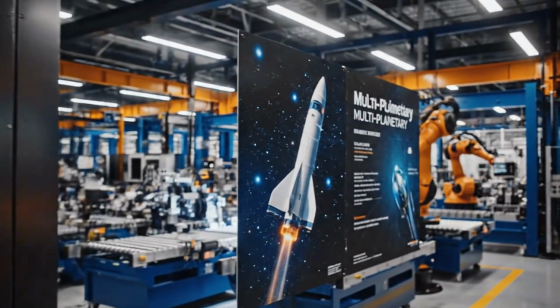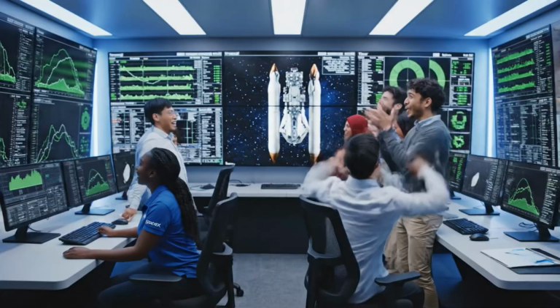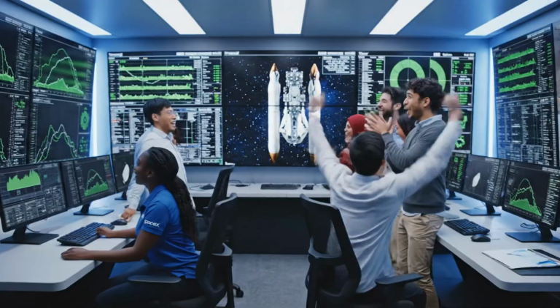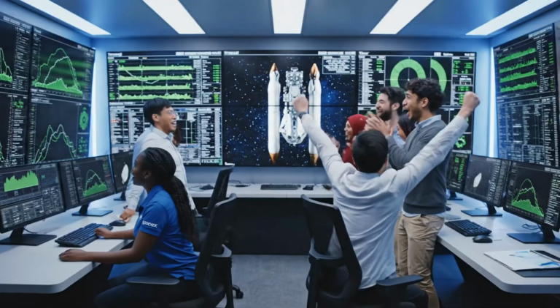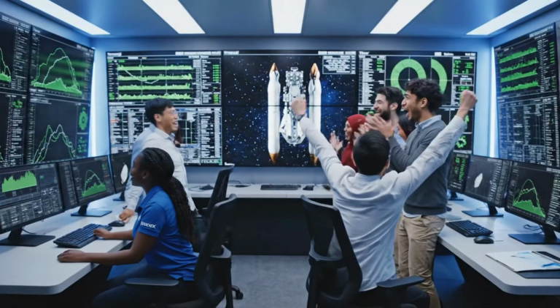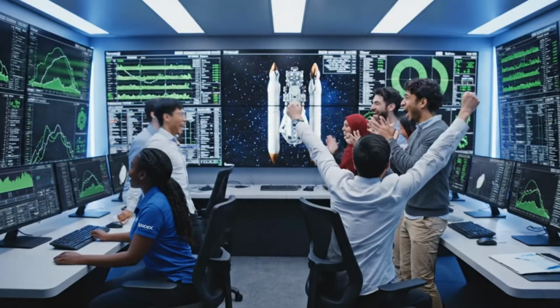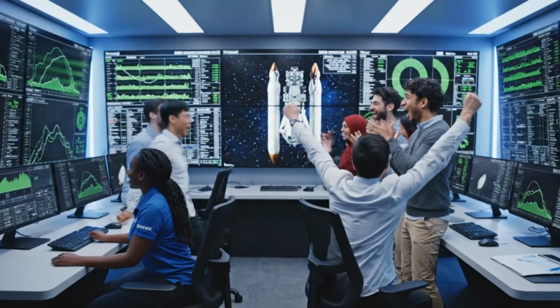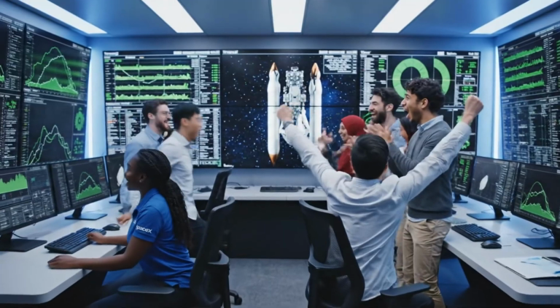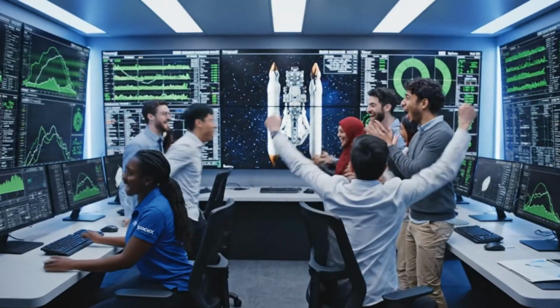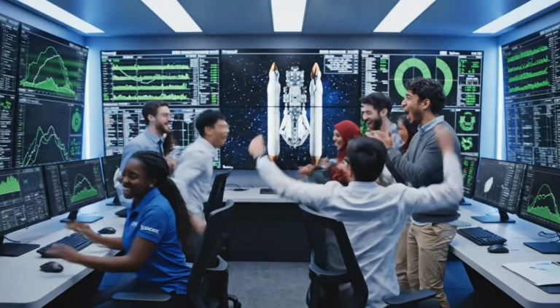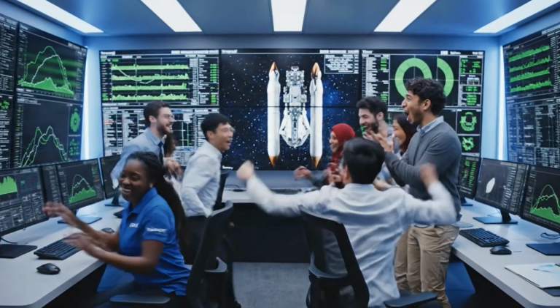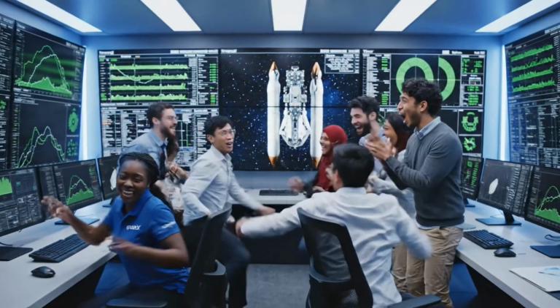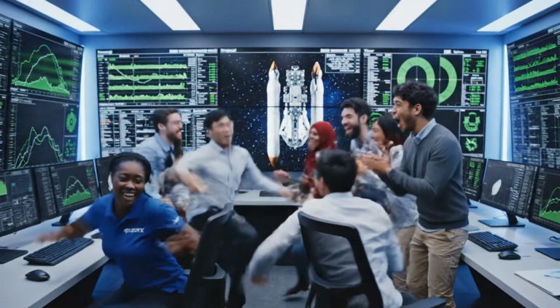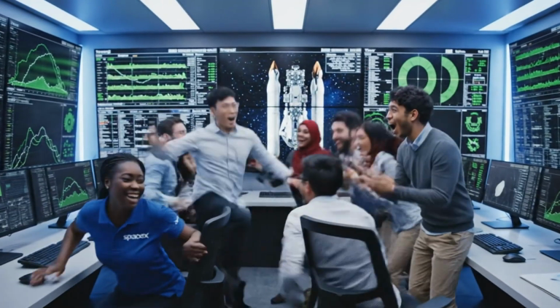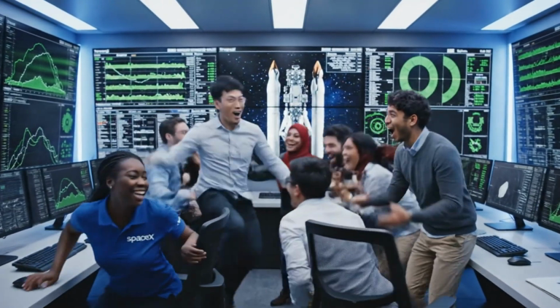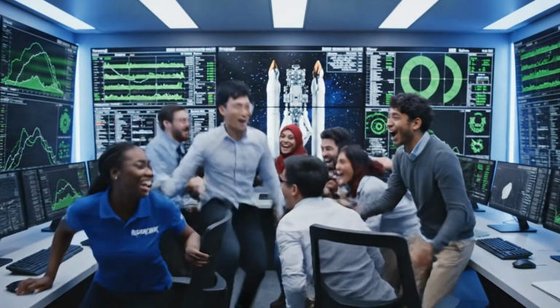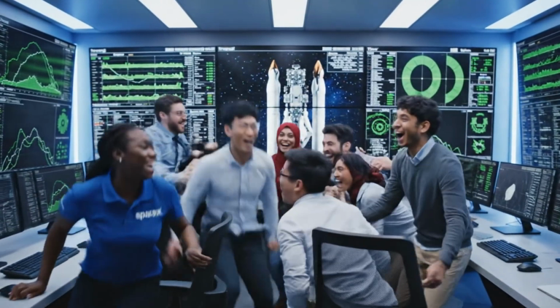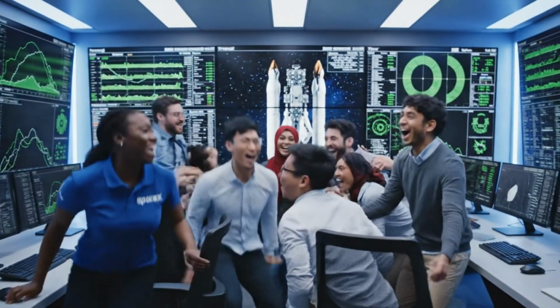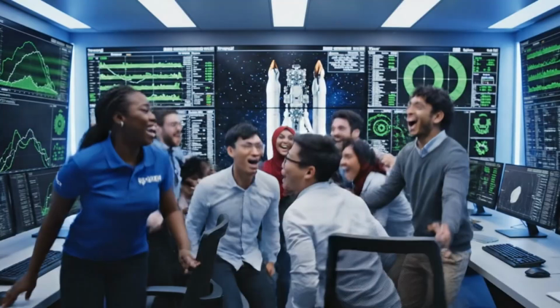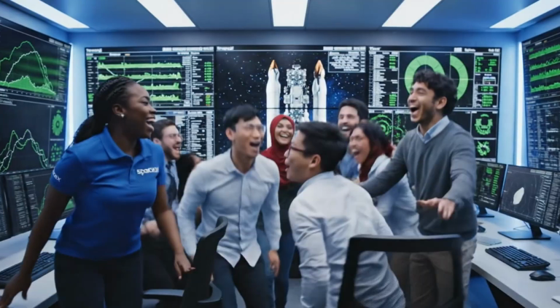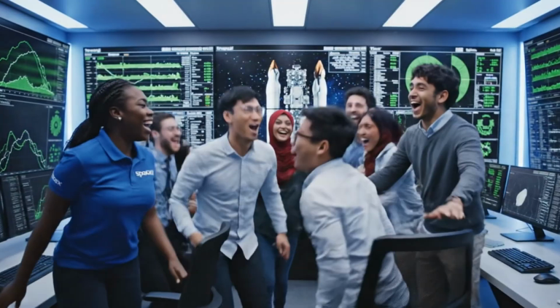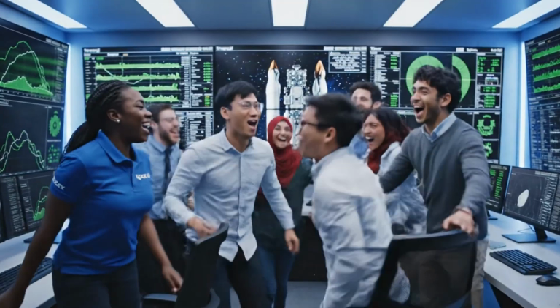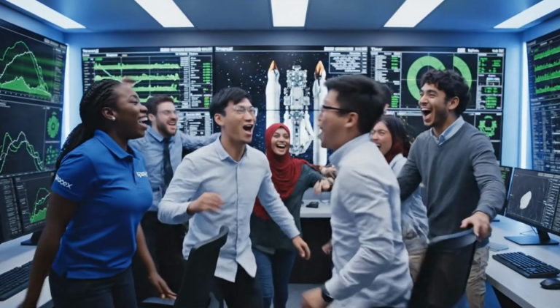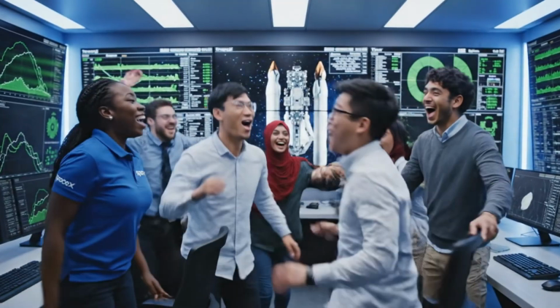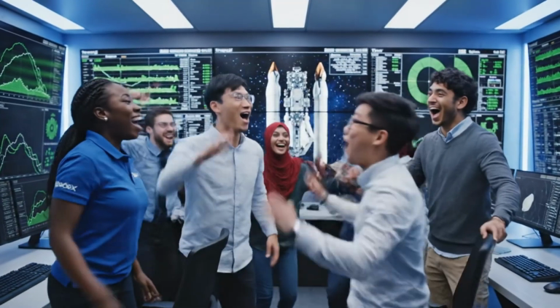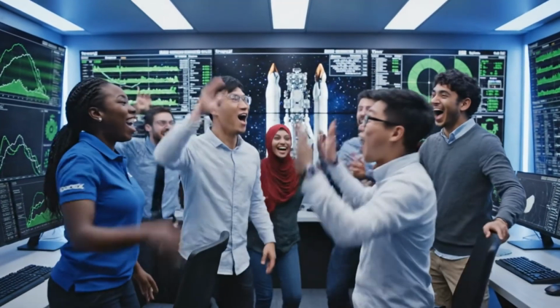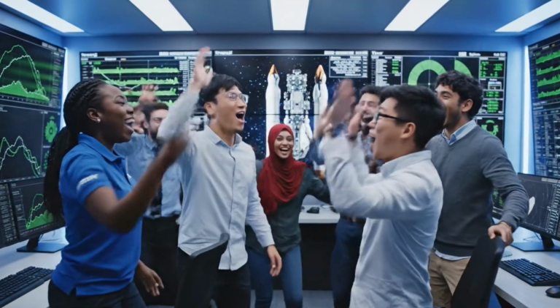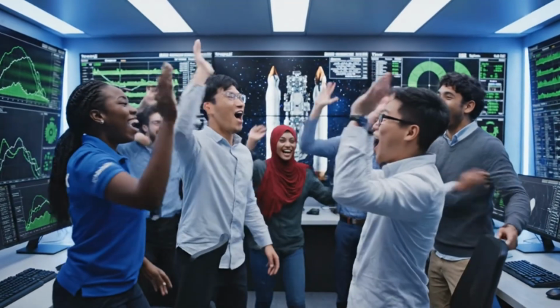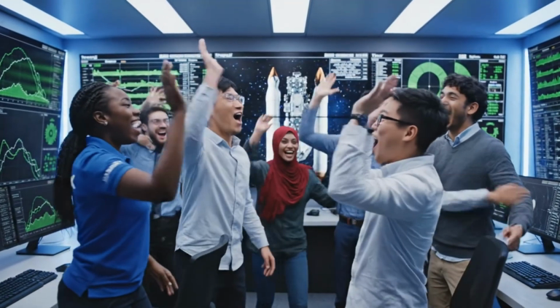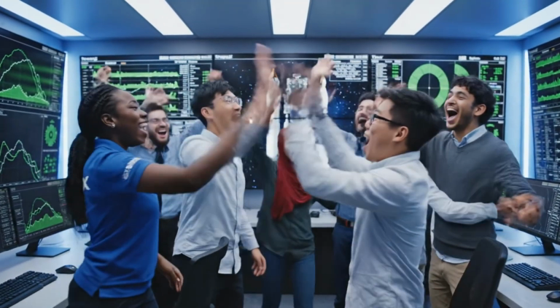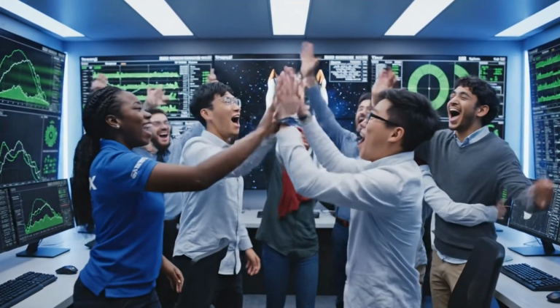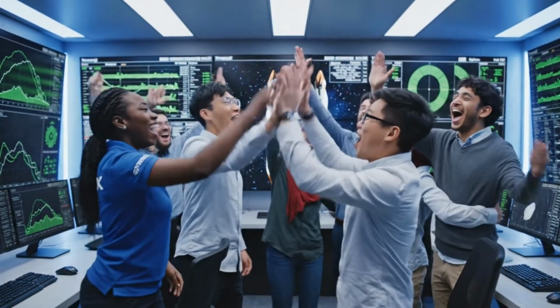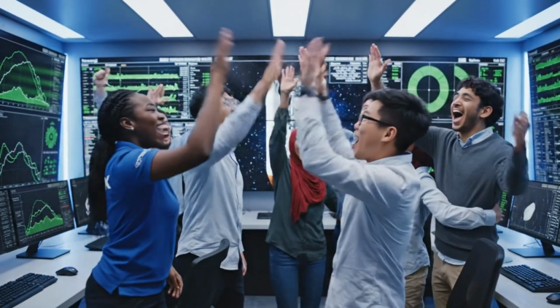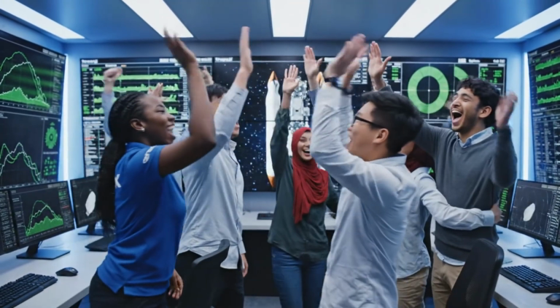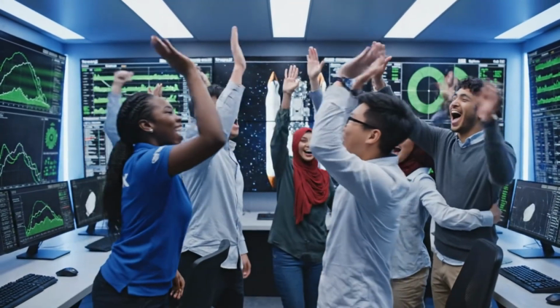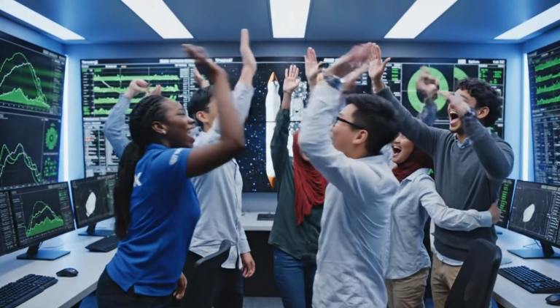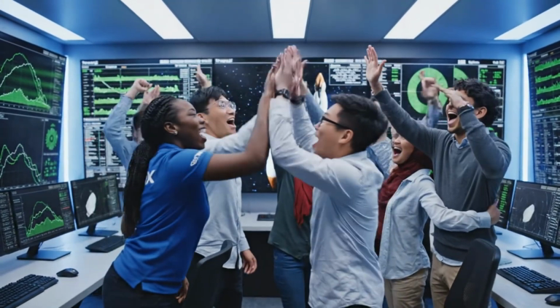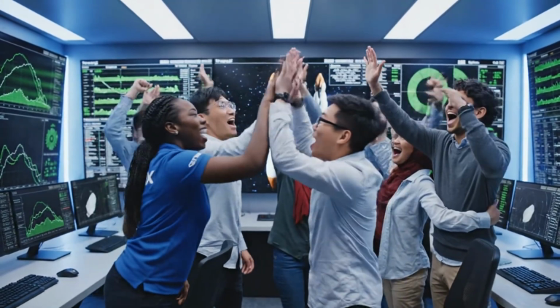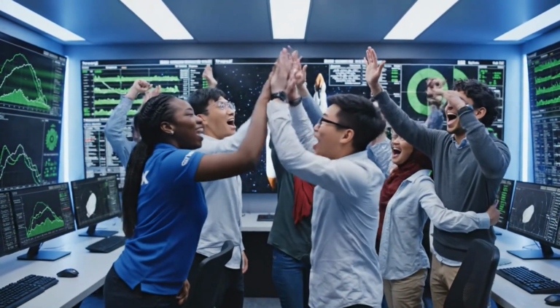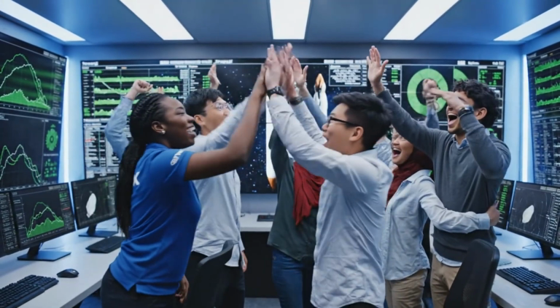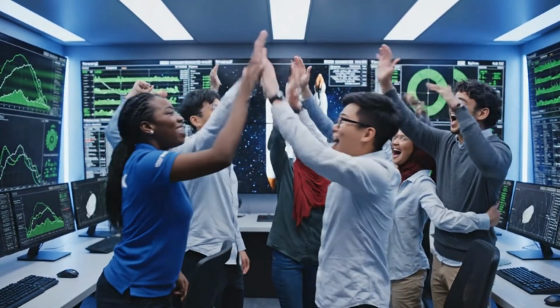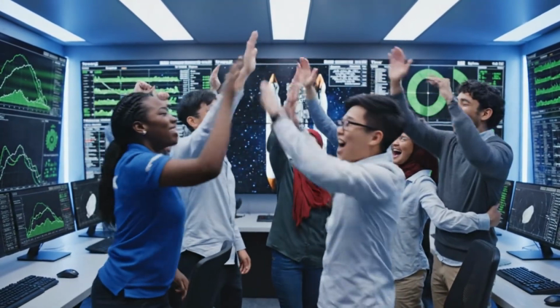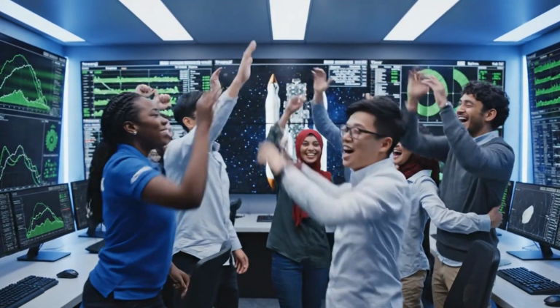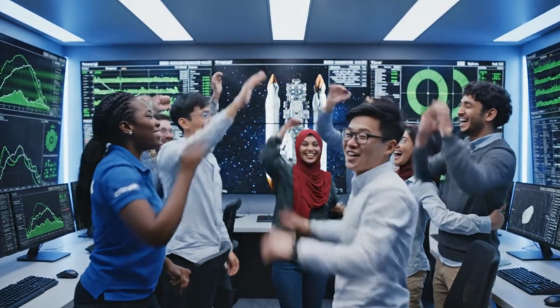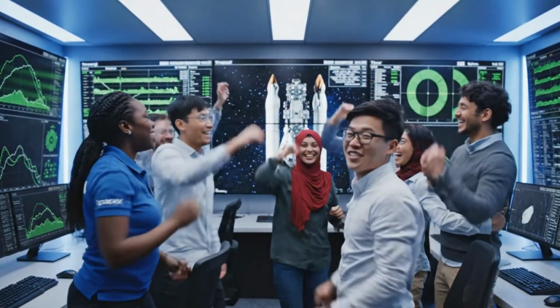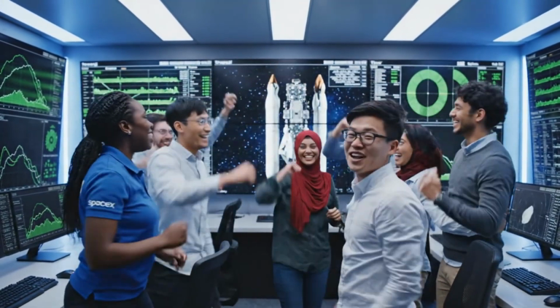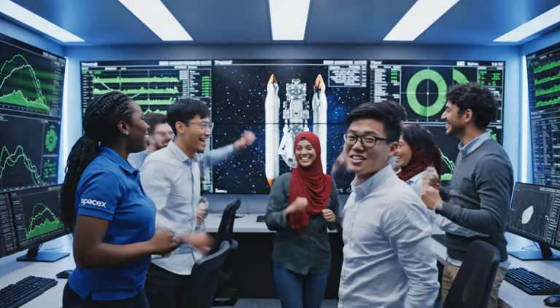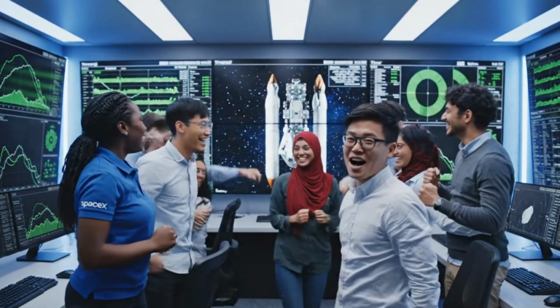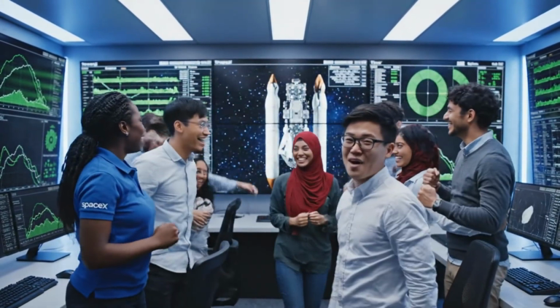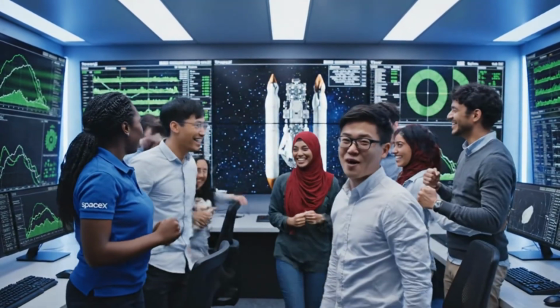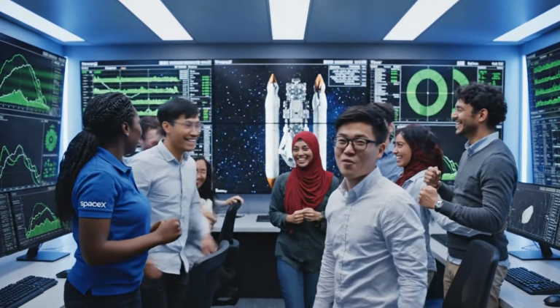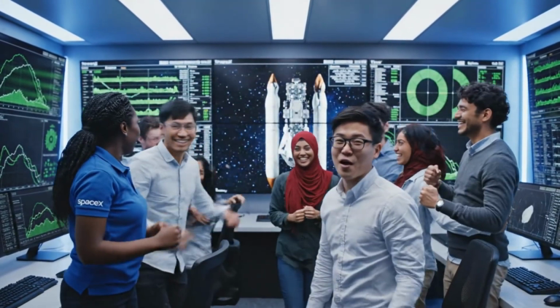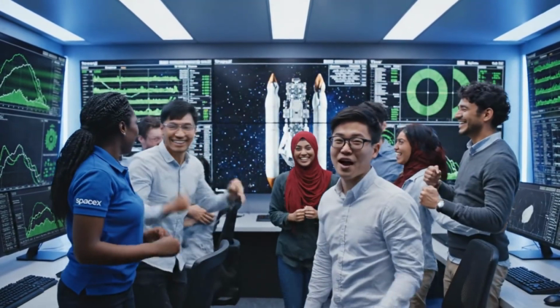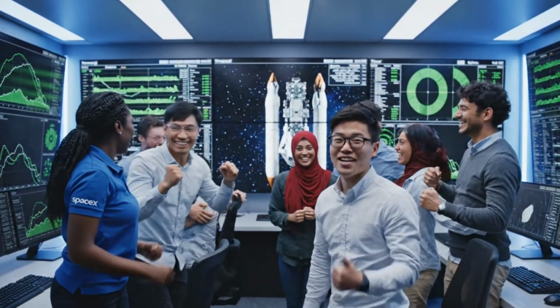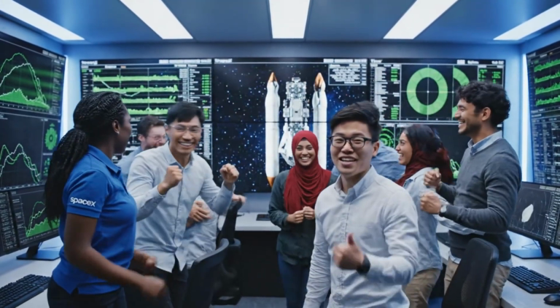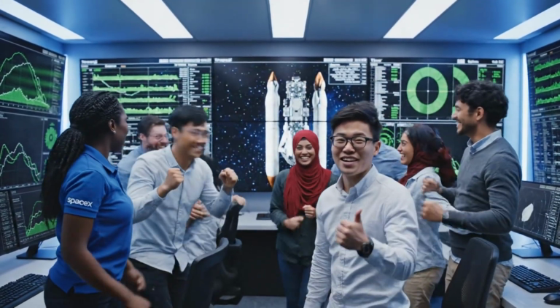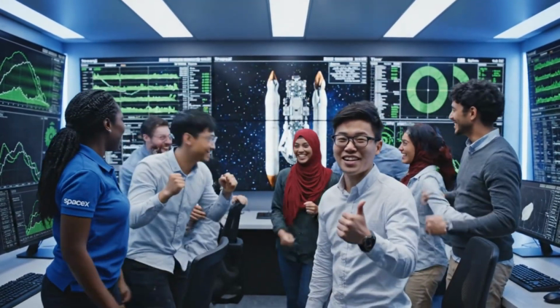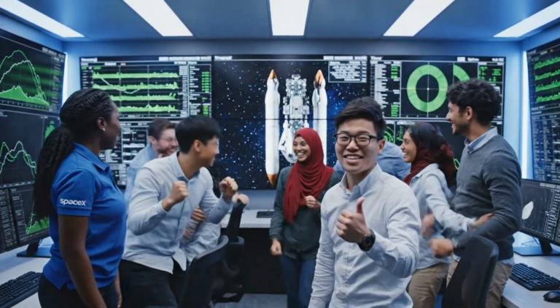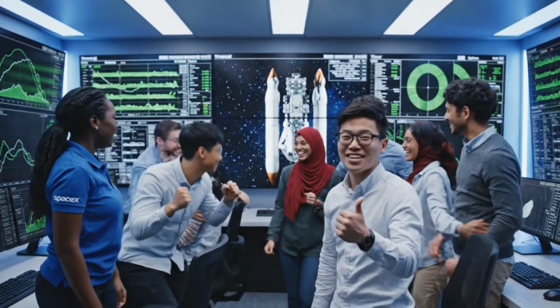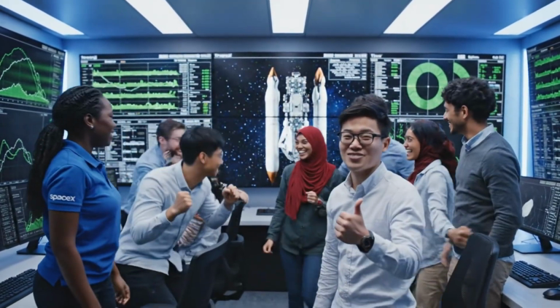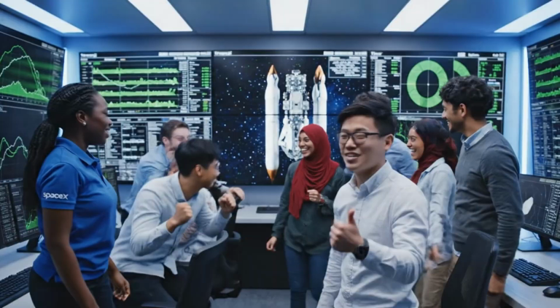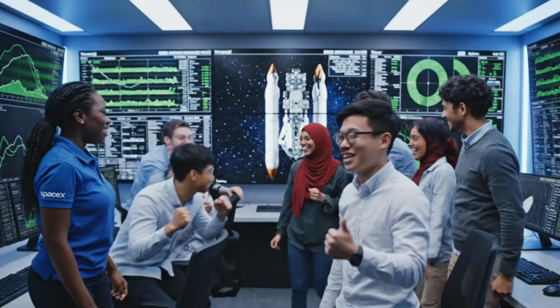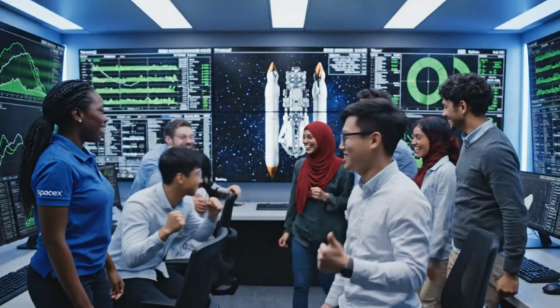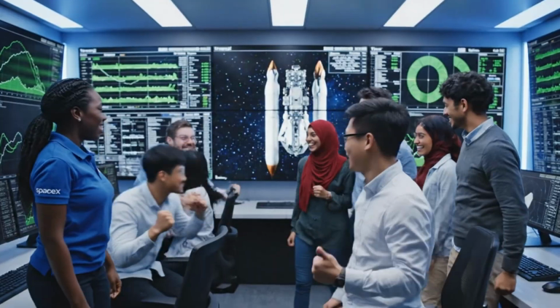We did it — that was perfect! Great job, everyone. Look at that trajectory.